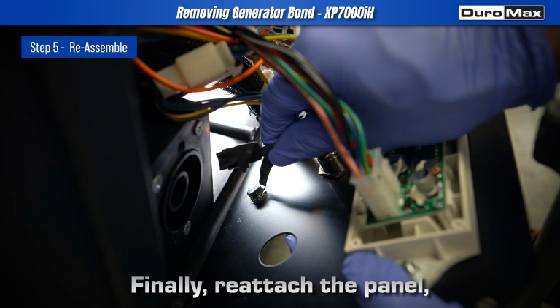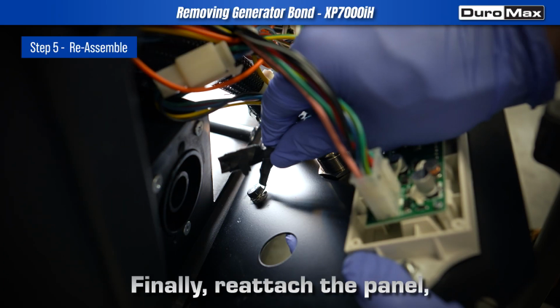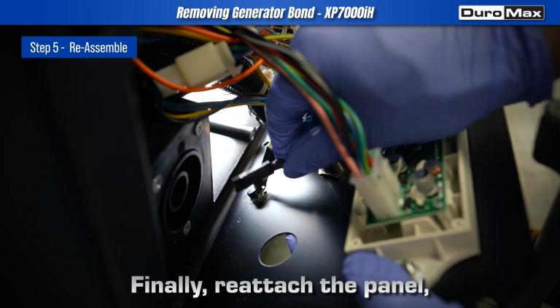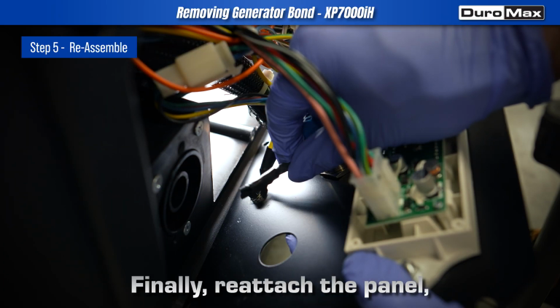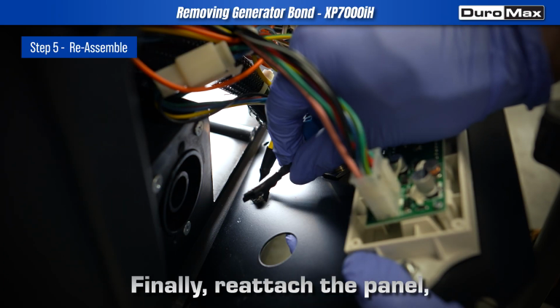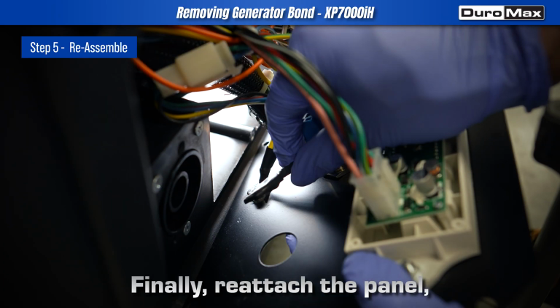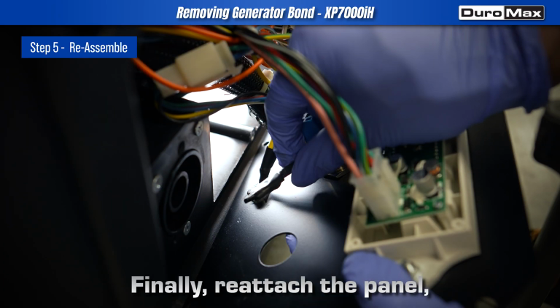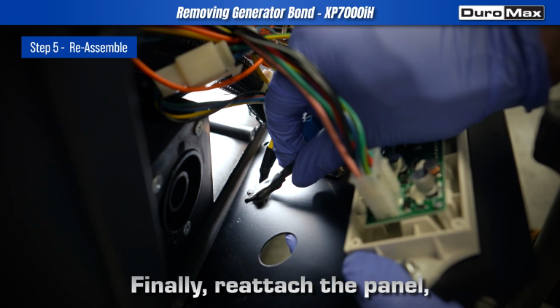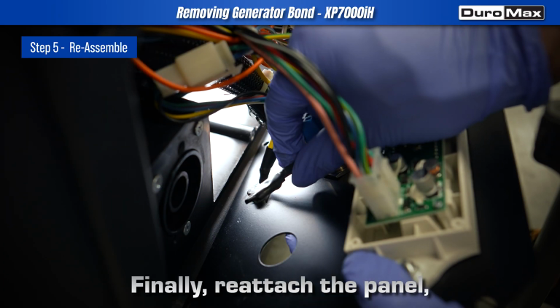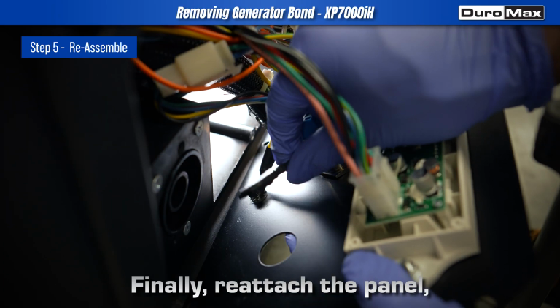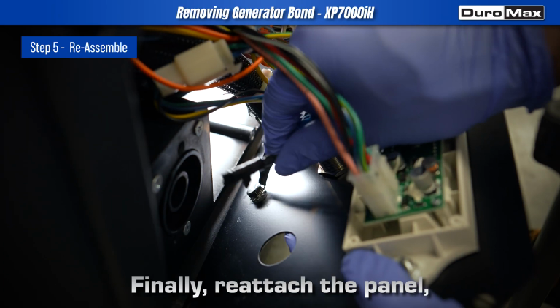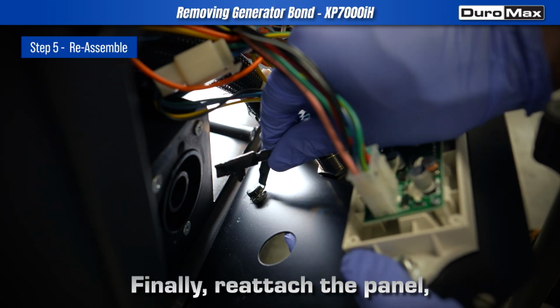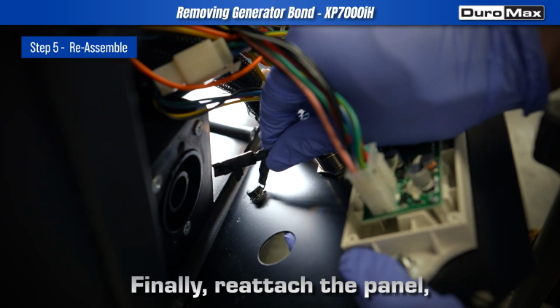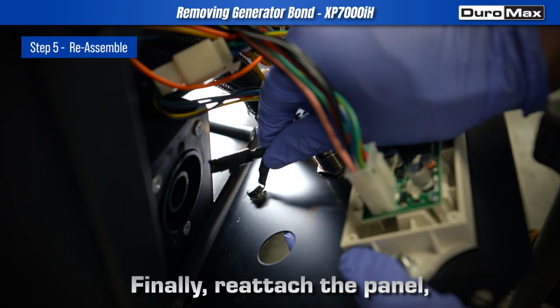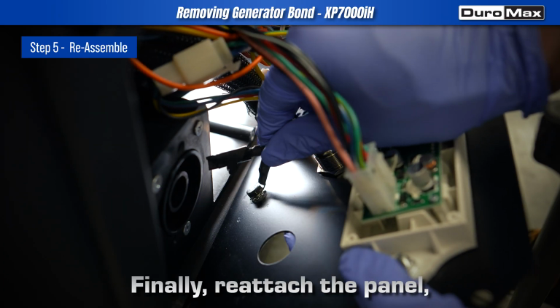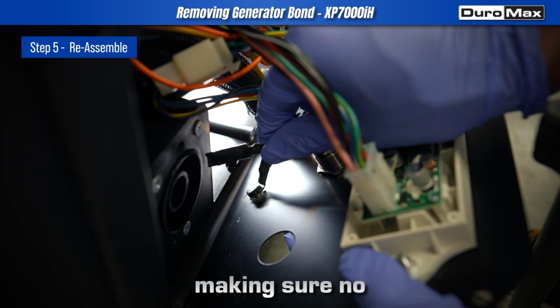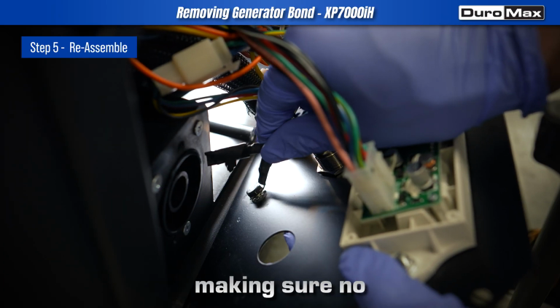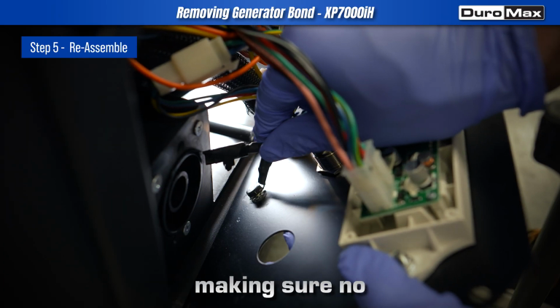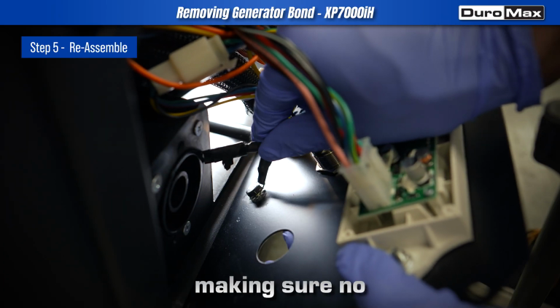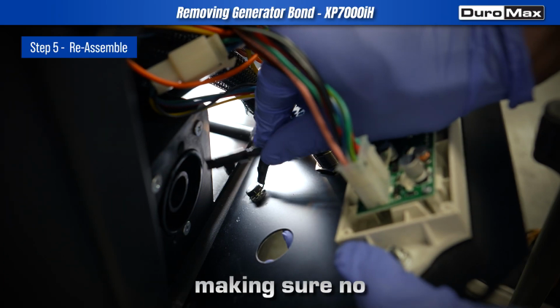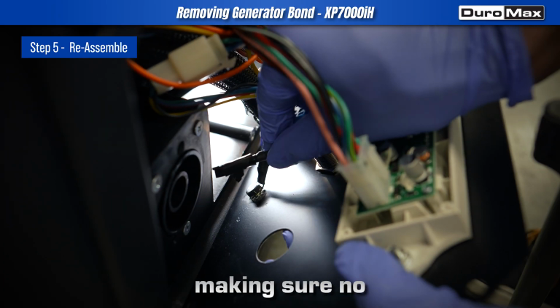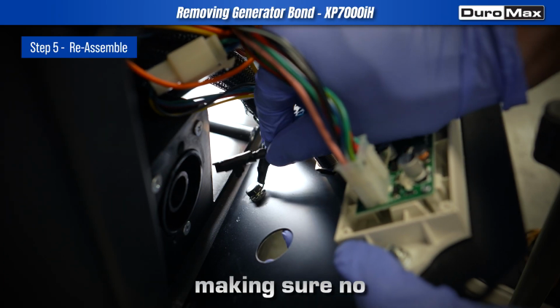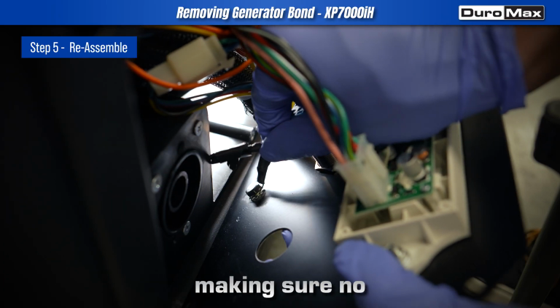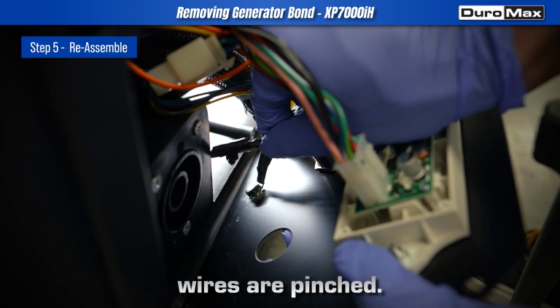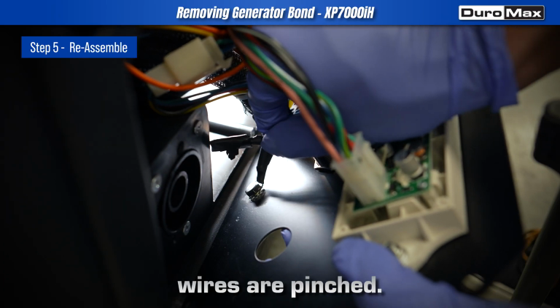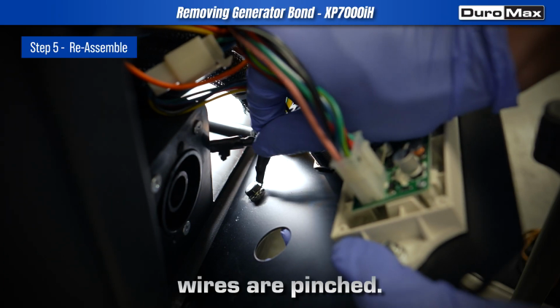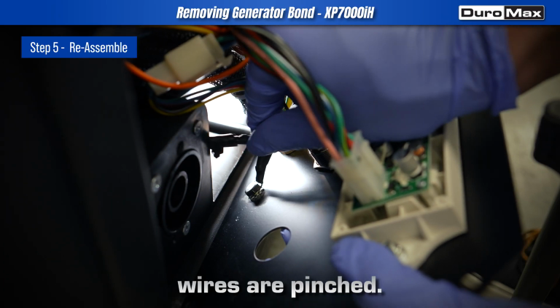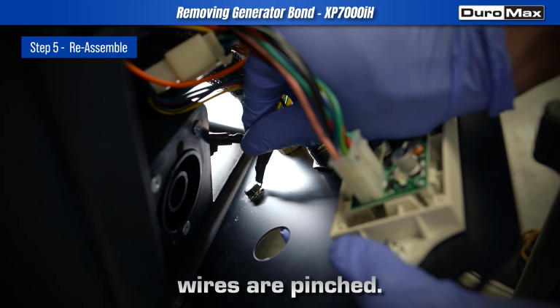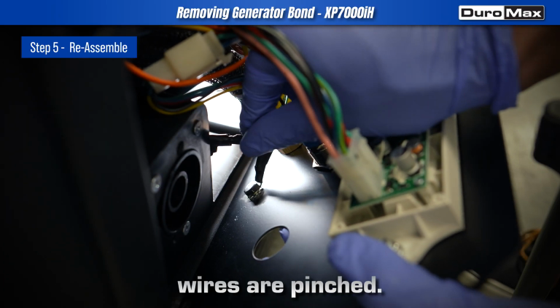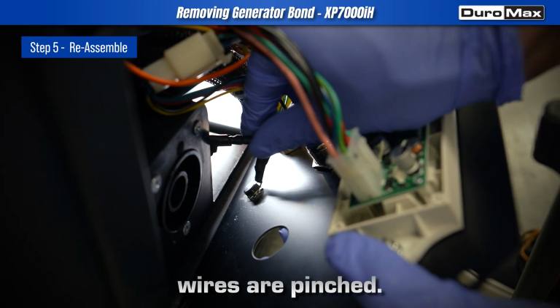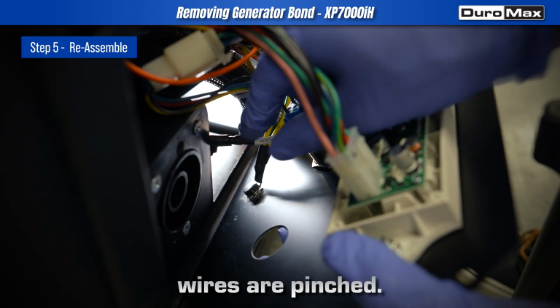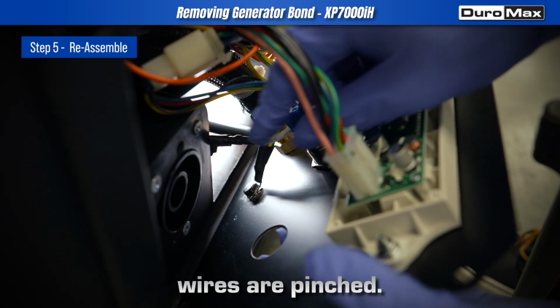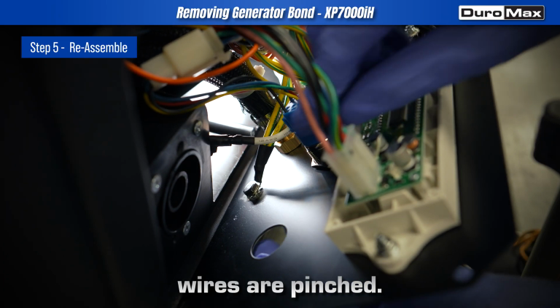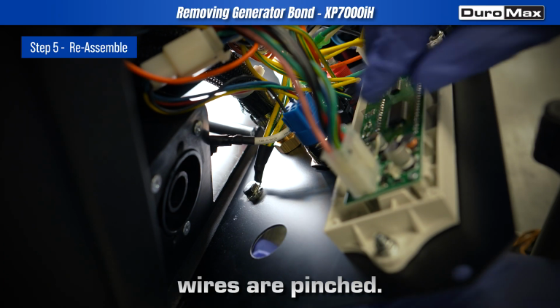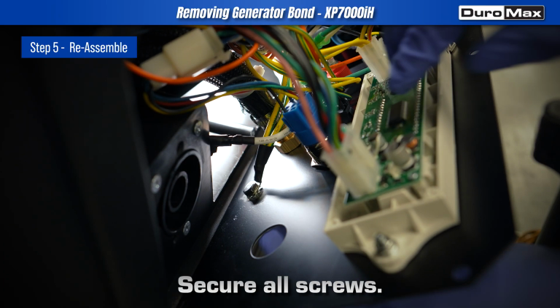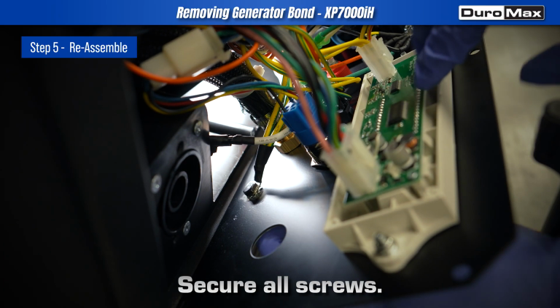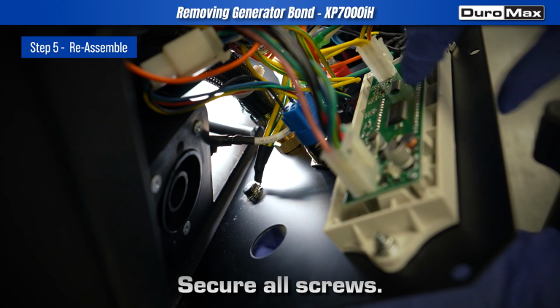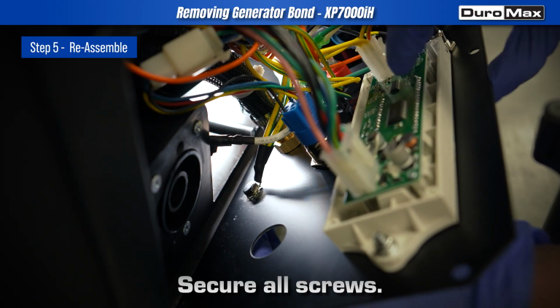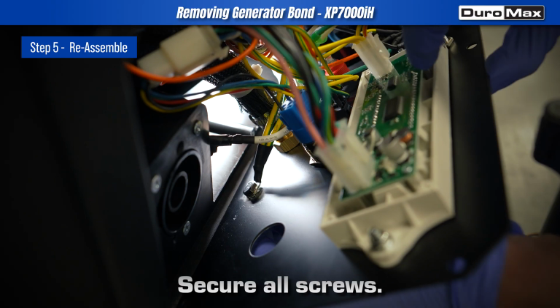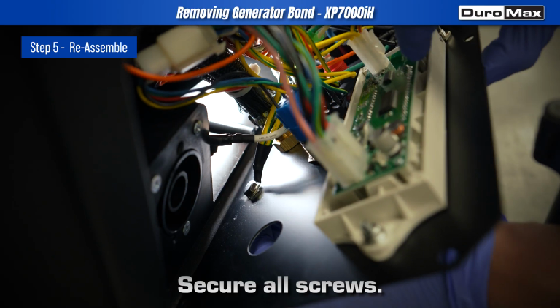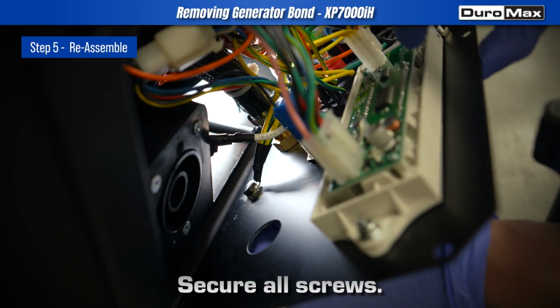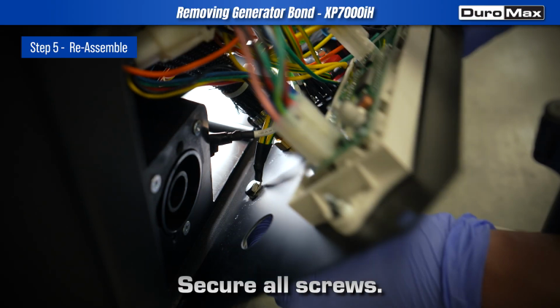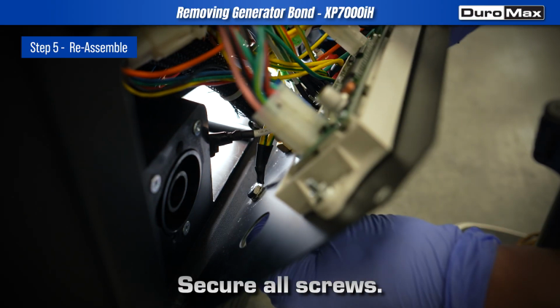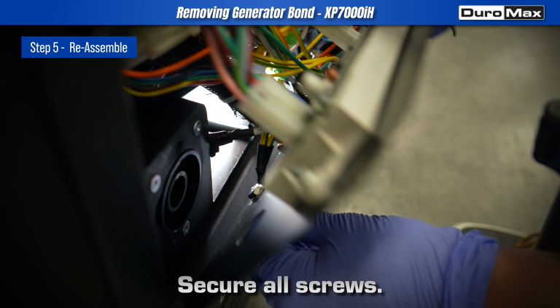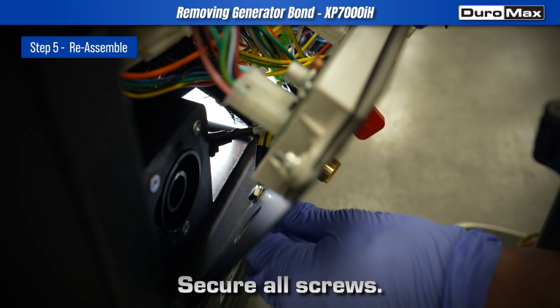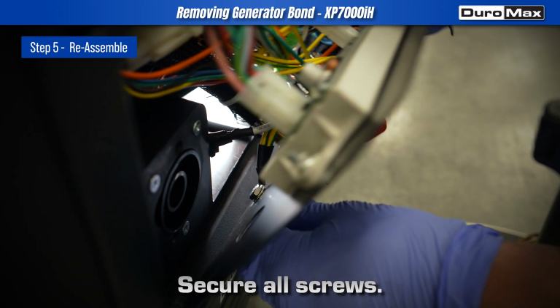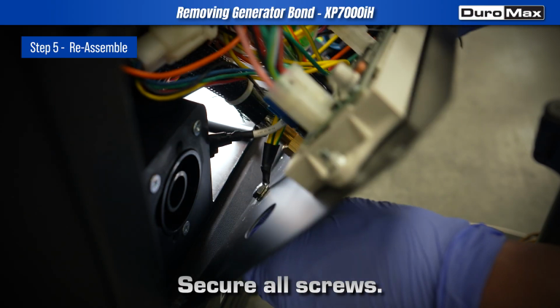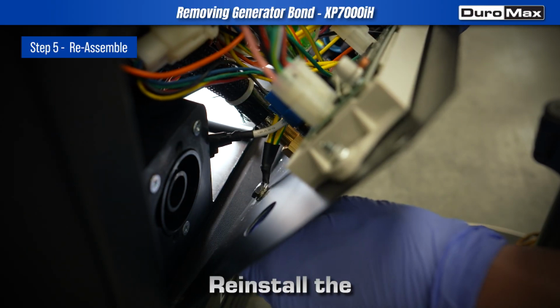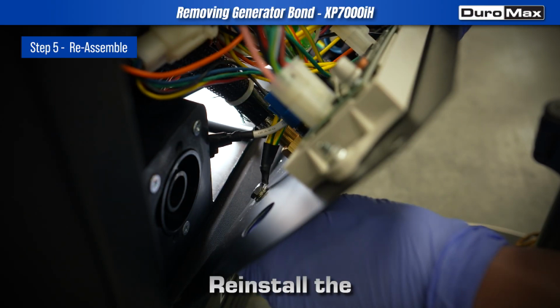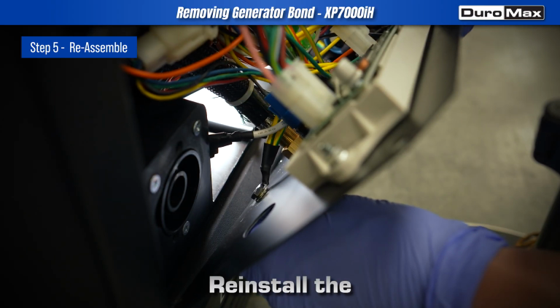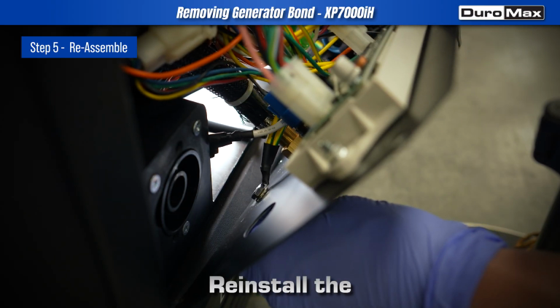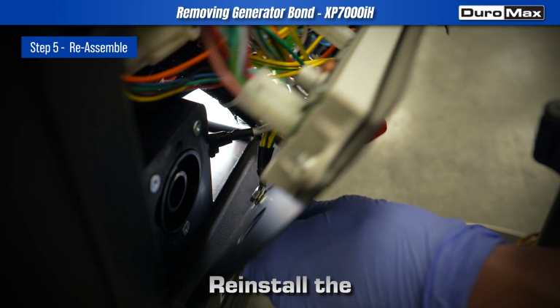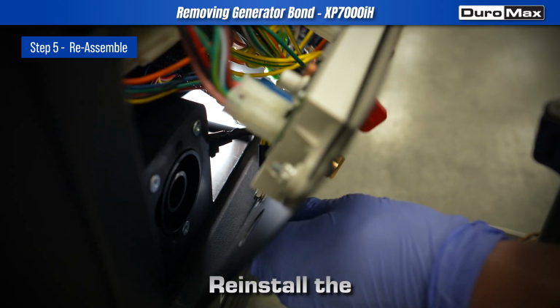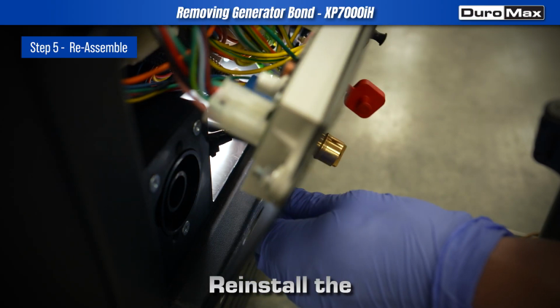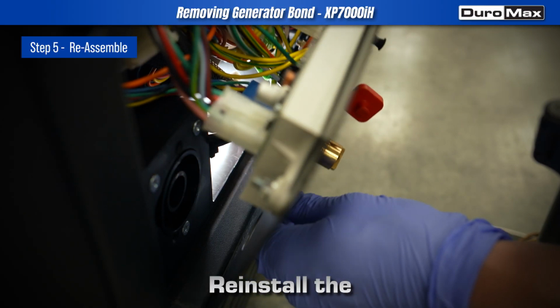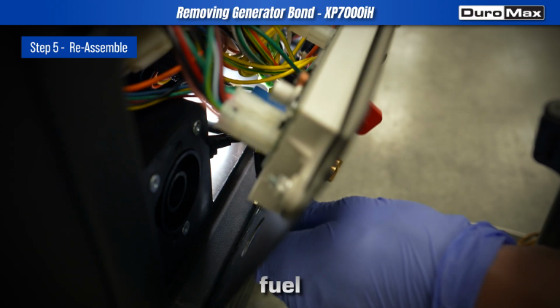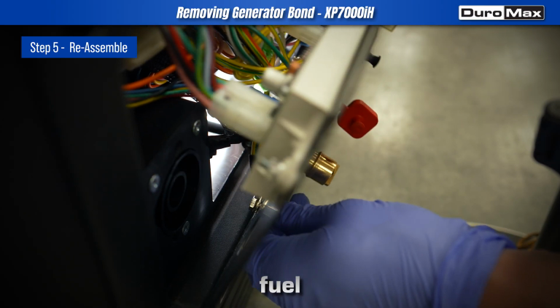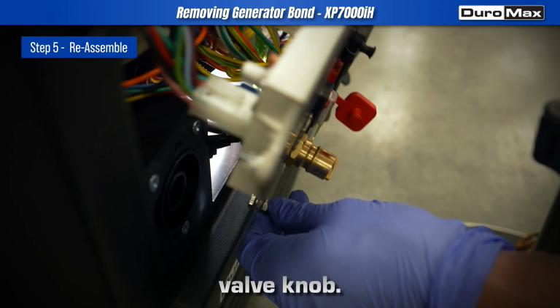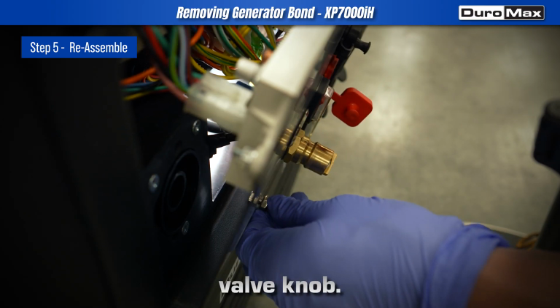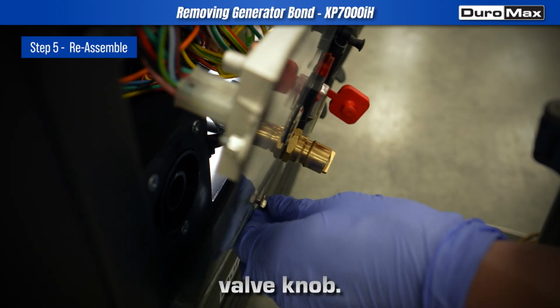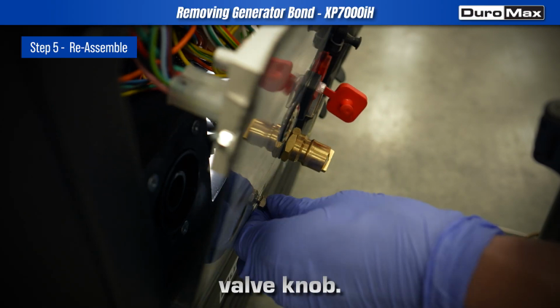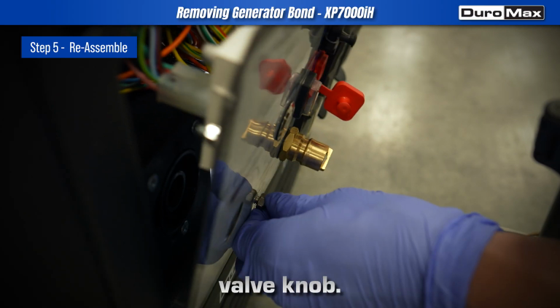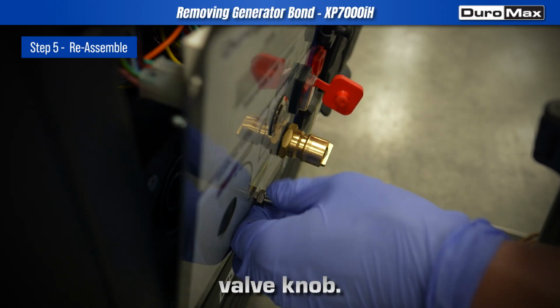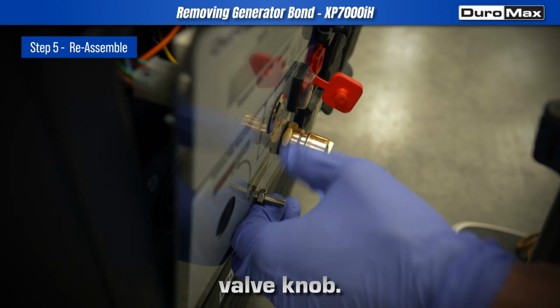Finally, reattach the panel, making sure no wires are pinched. Secure all screws, and reinstall the fuel valve knob.